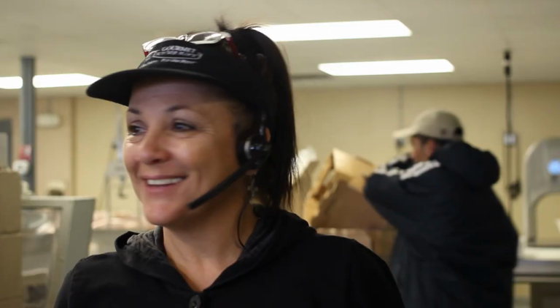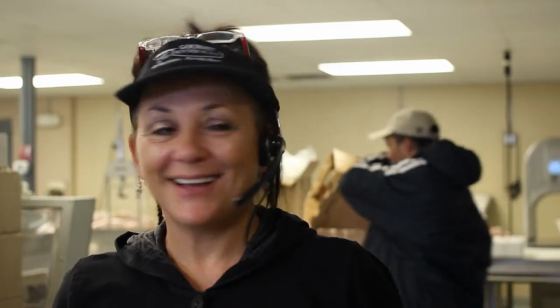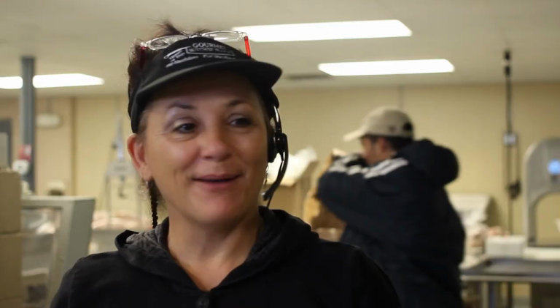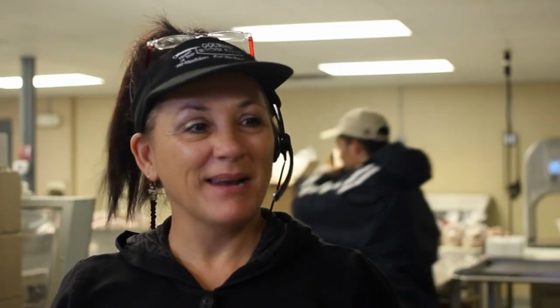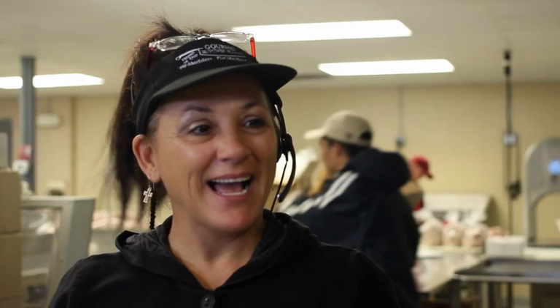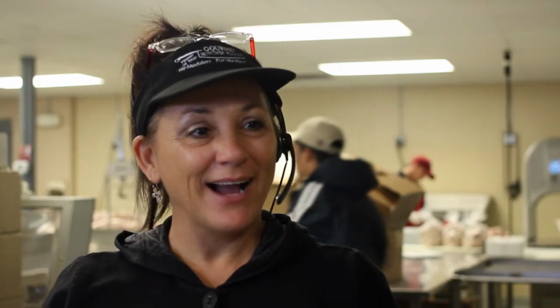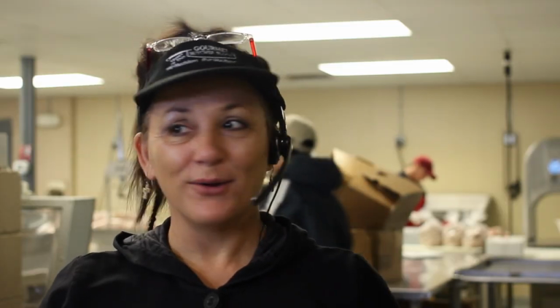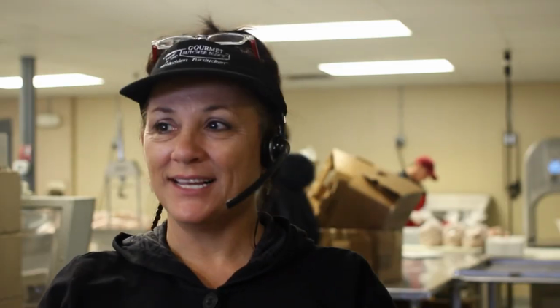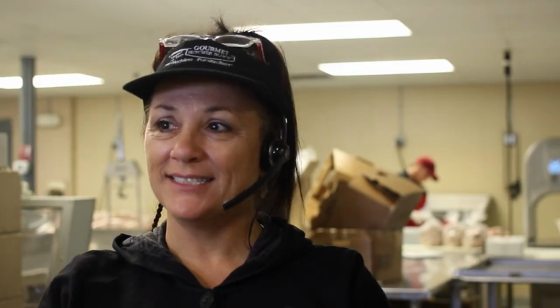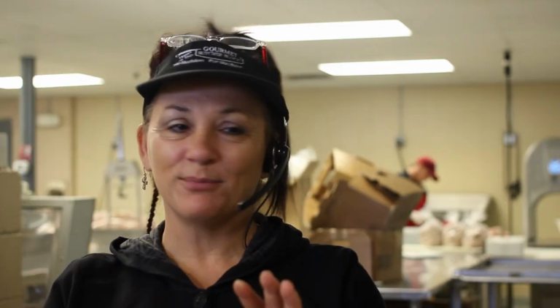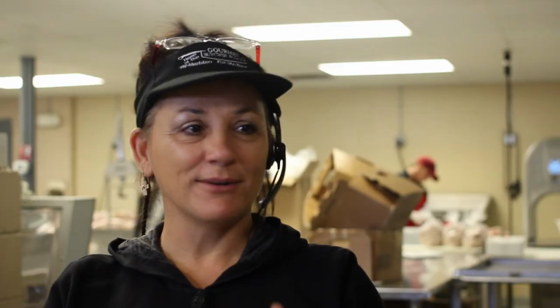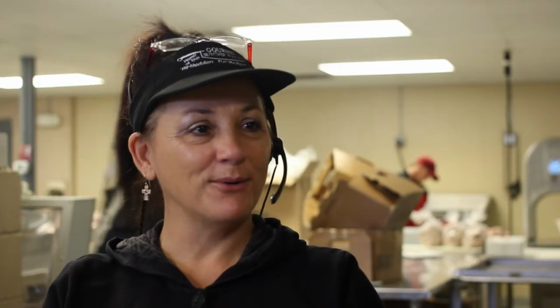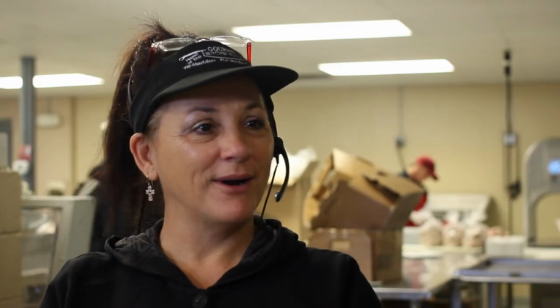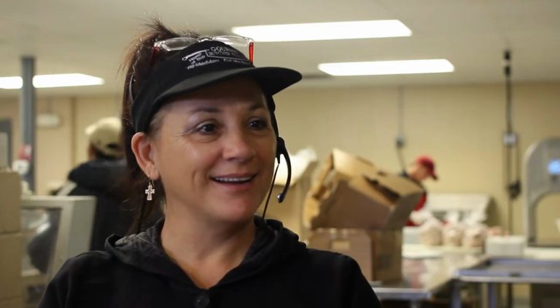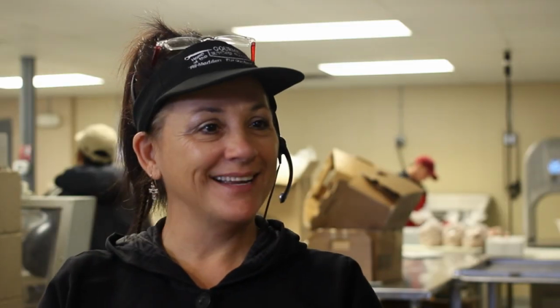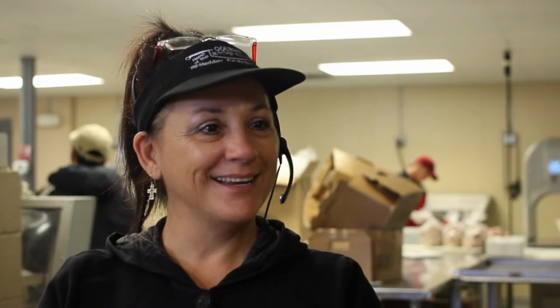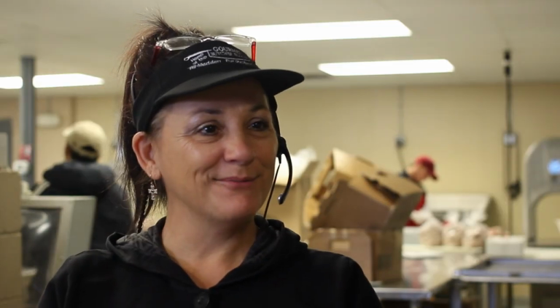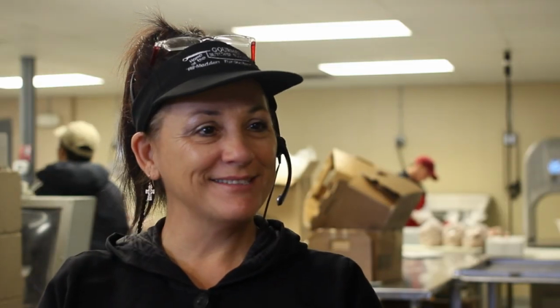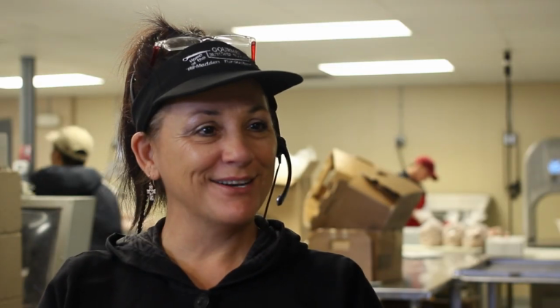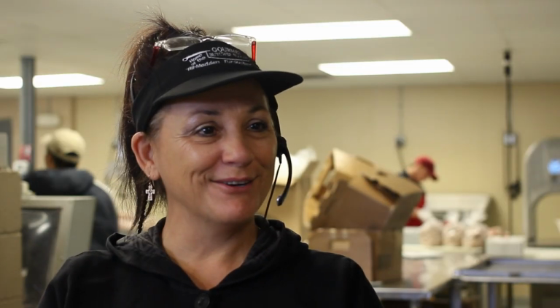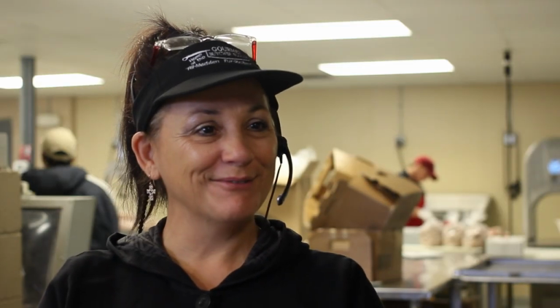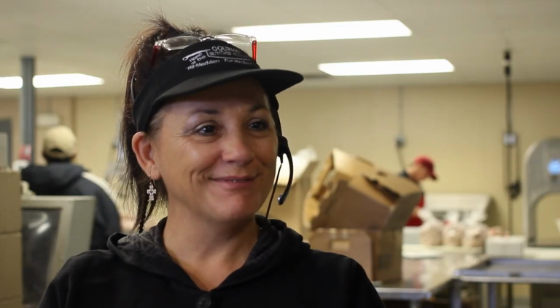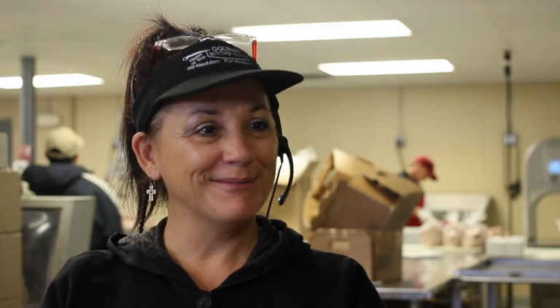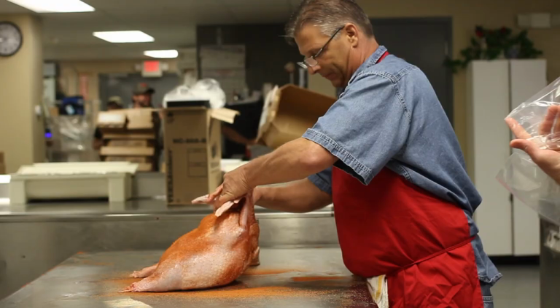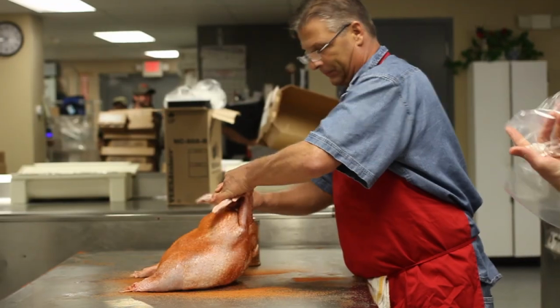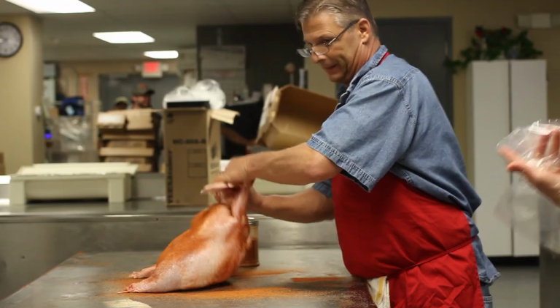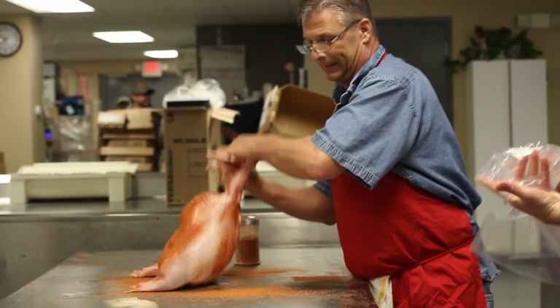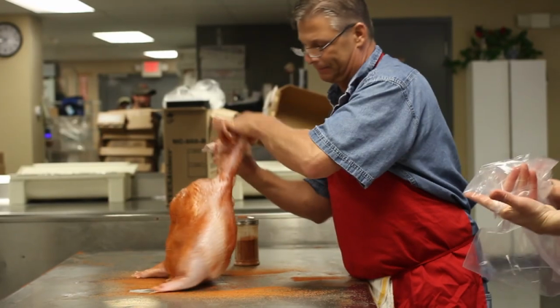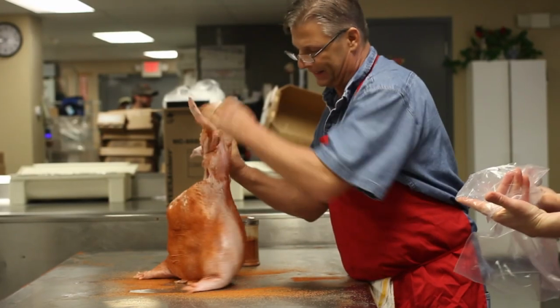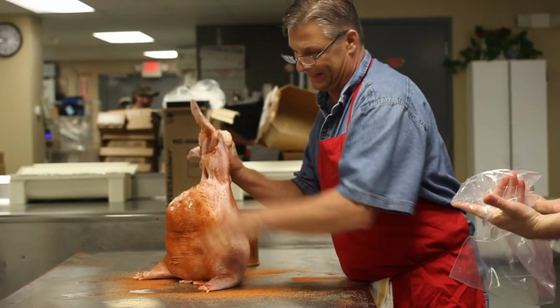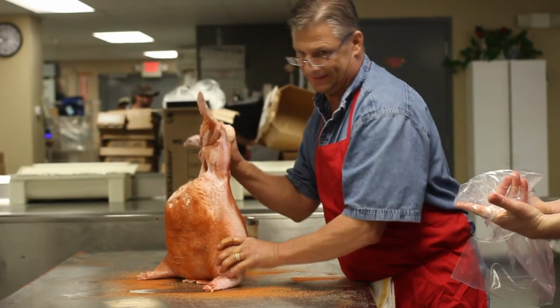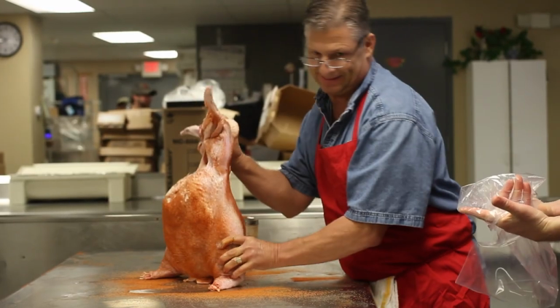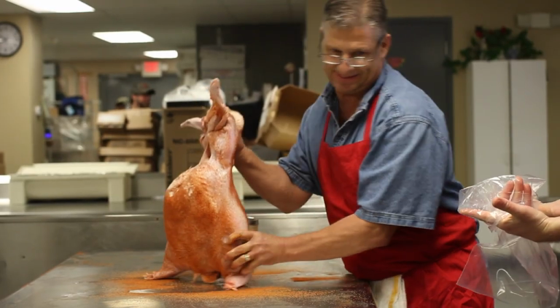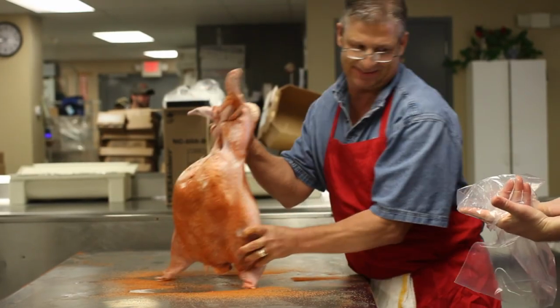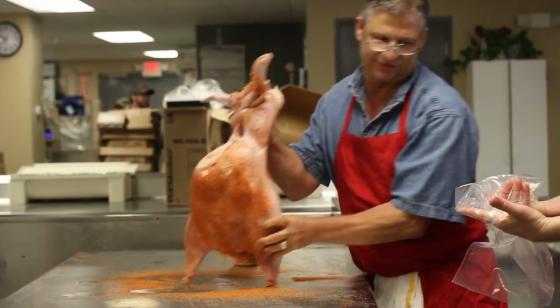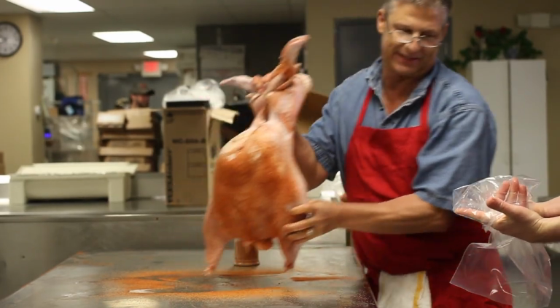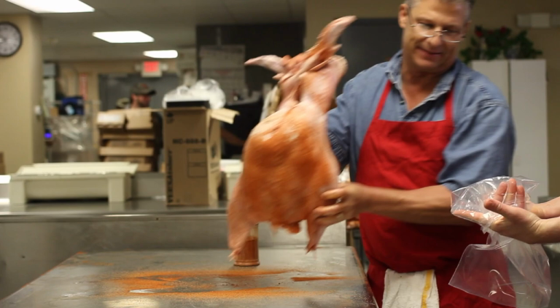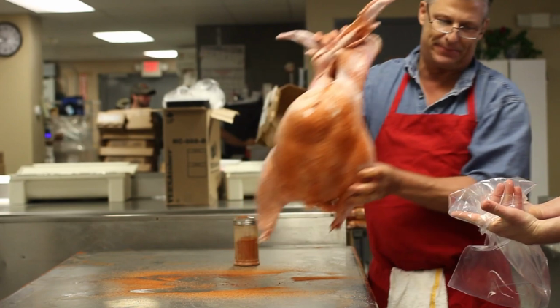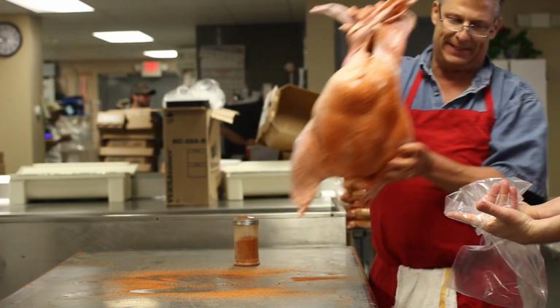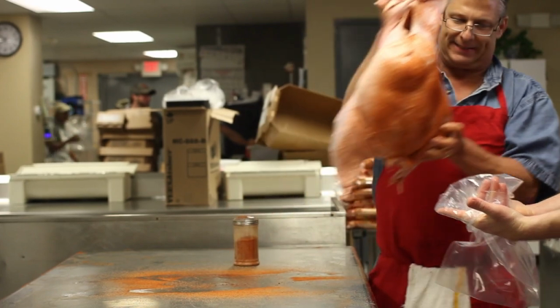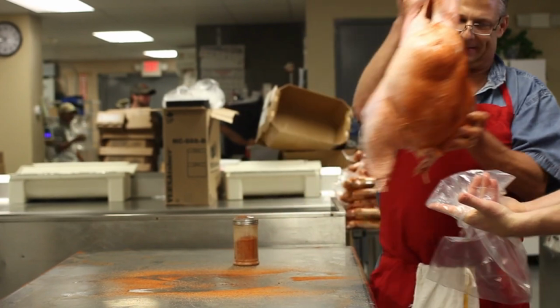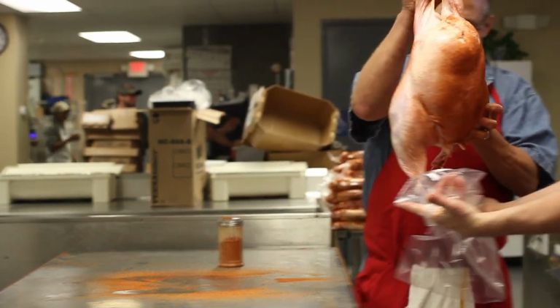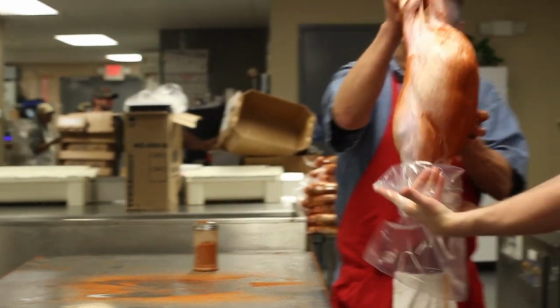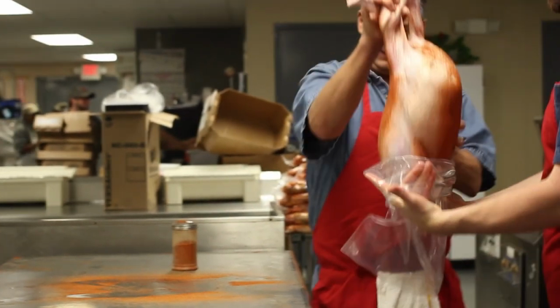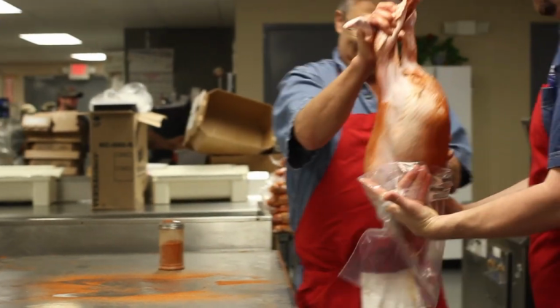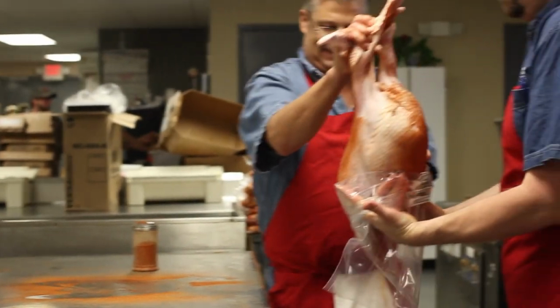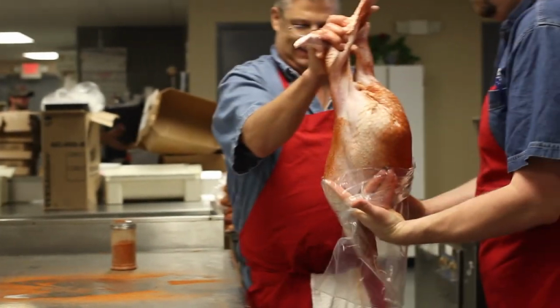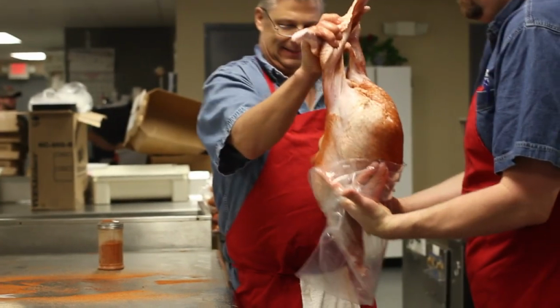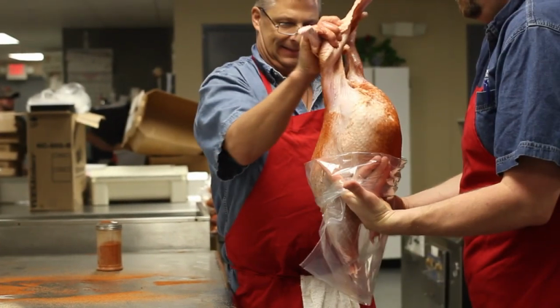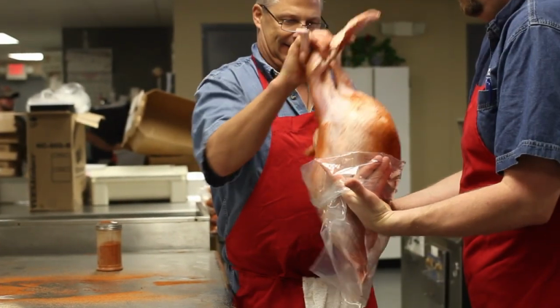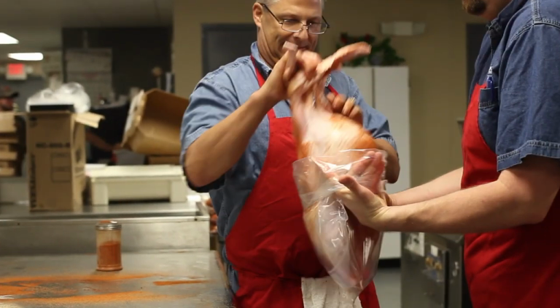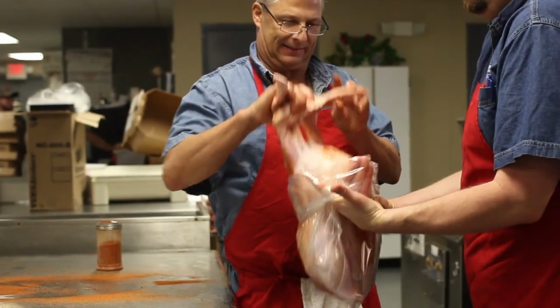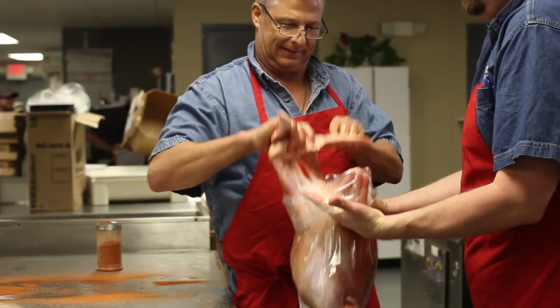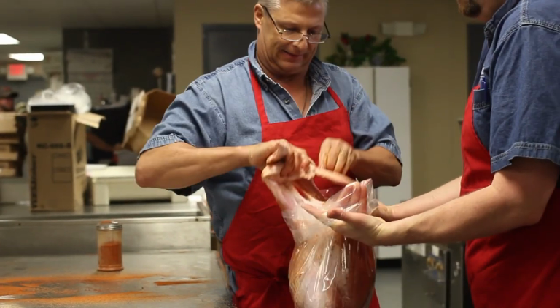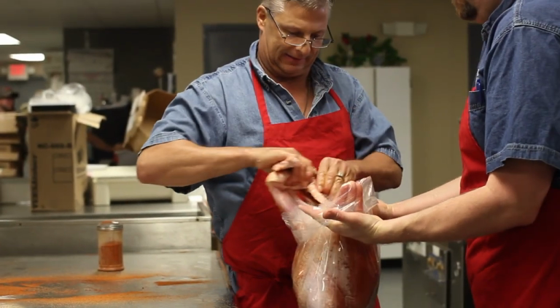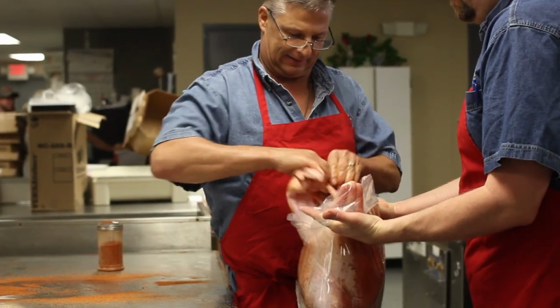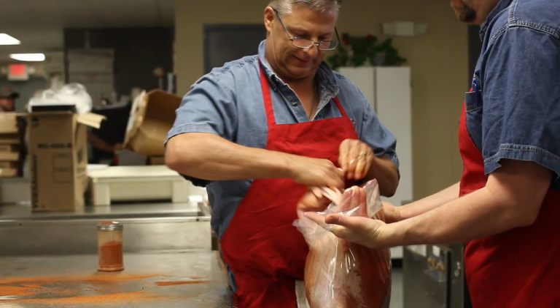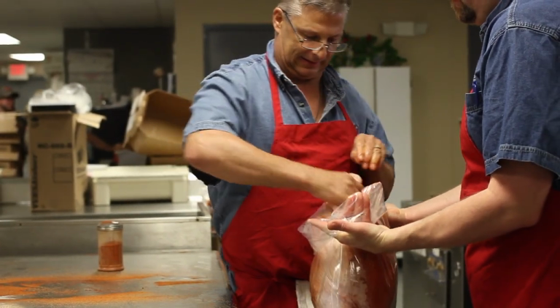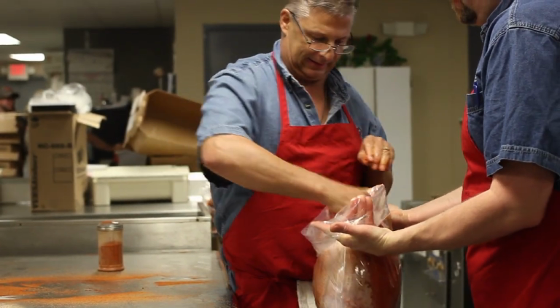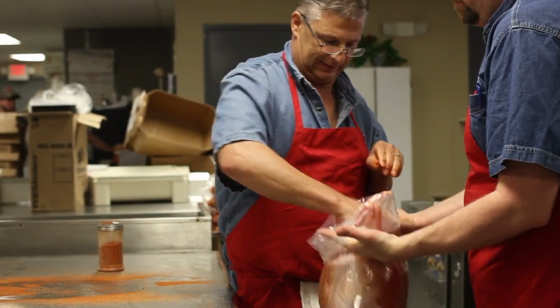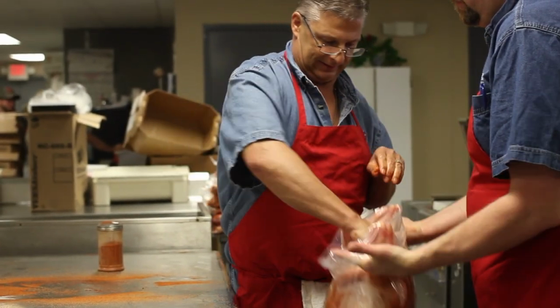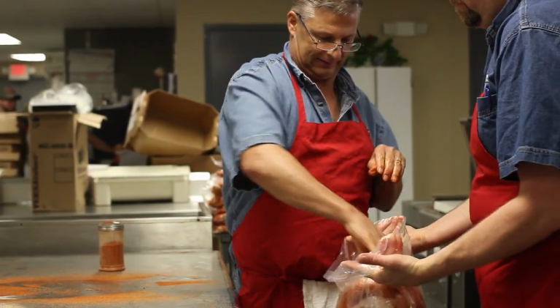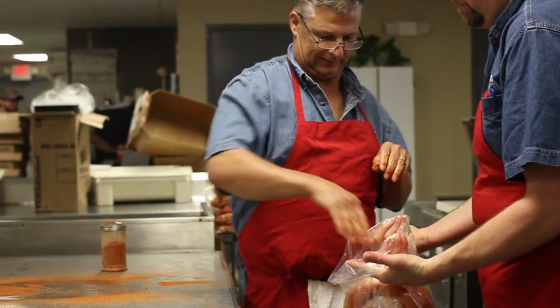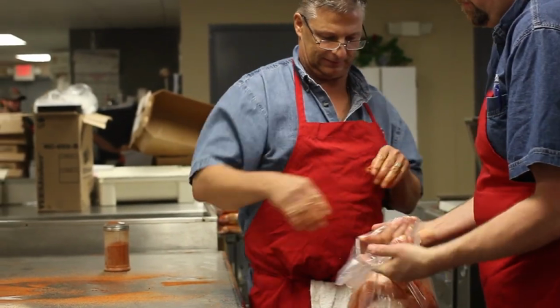I'm loud, he's real quiet. Link kind of runs the back, I take care of the front.